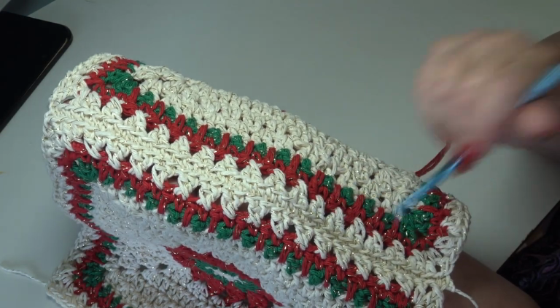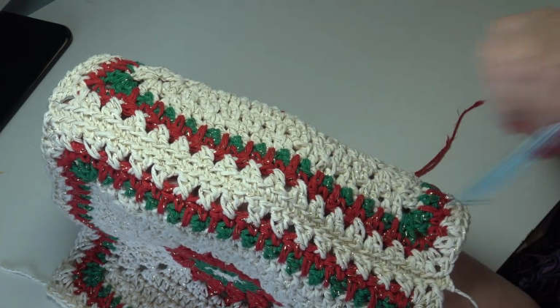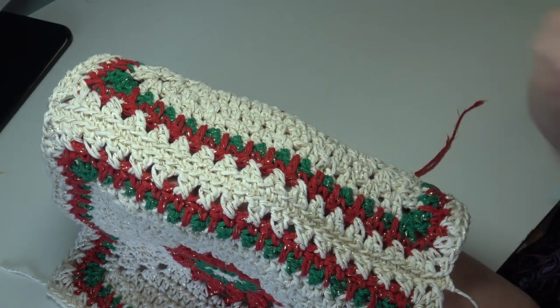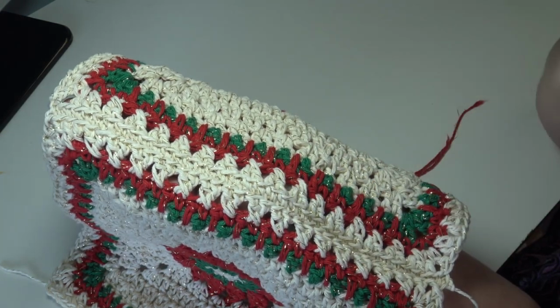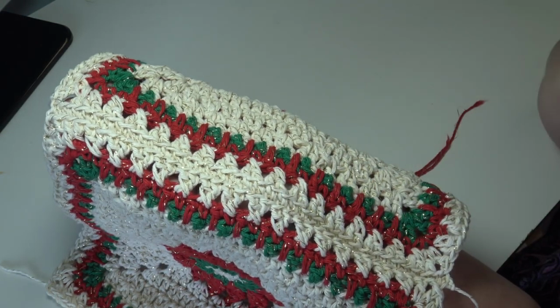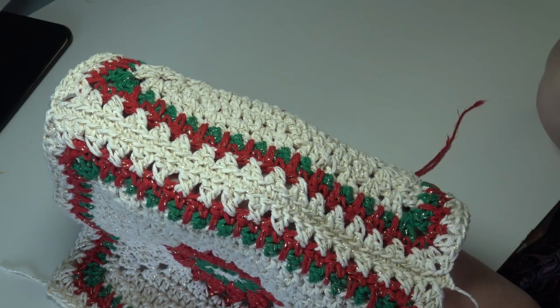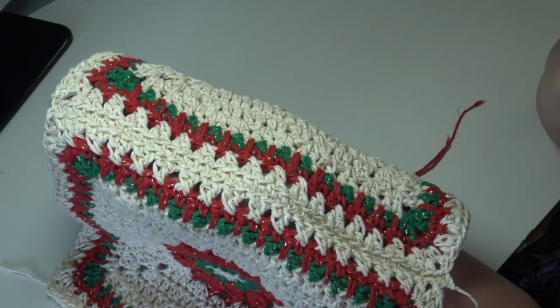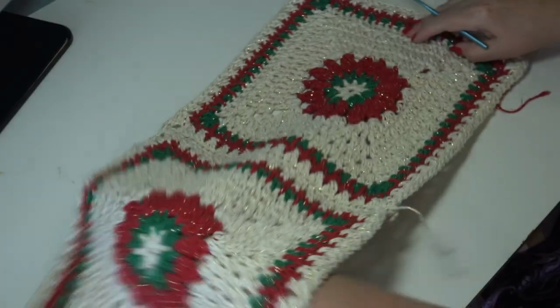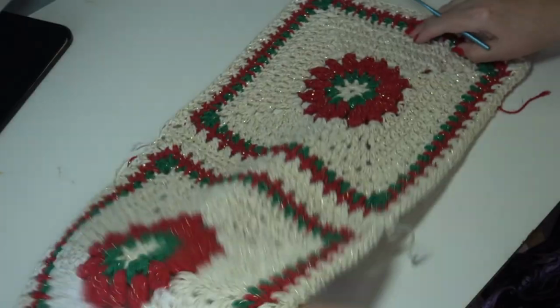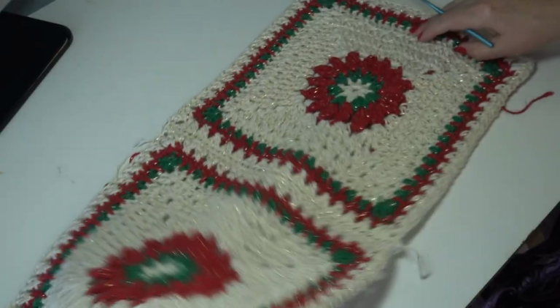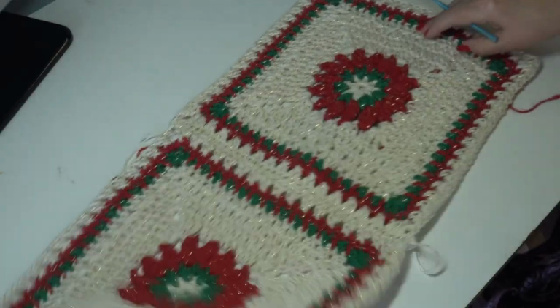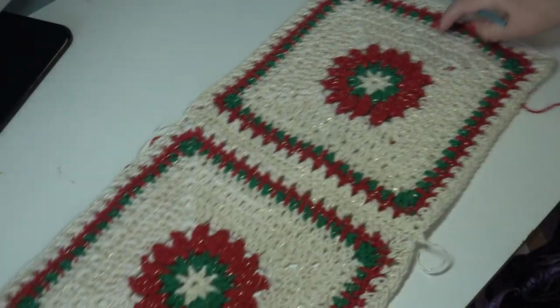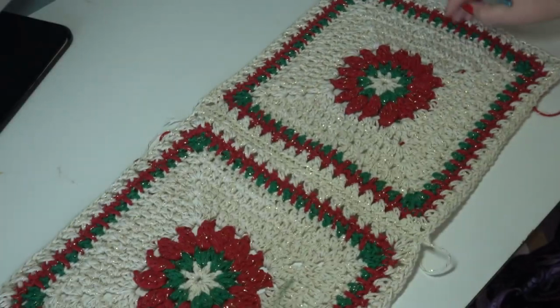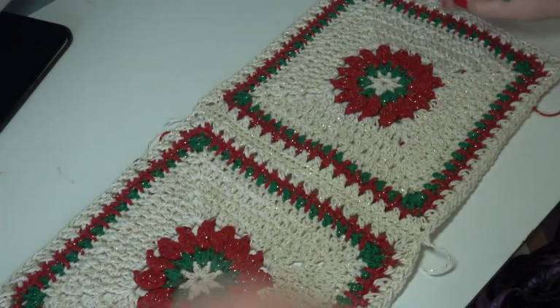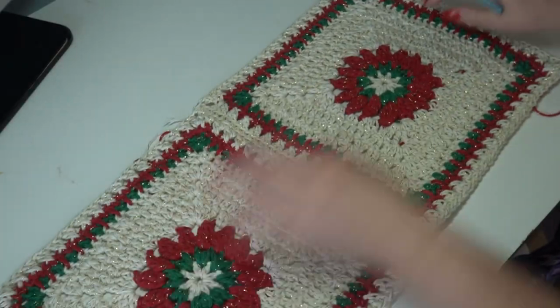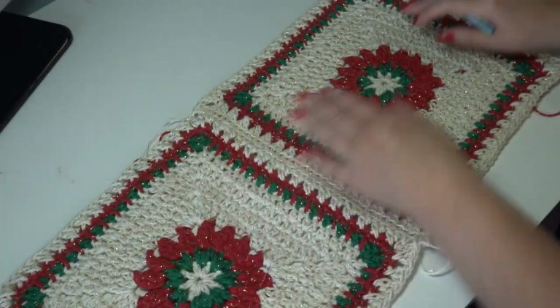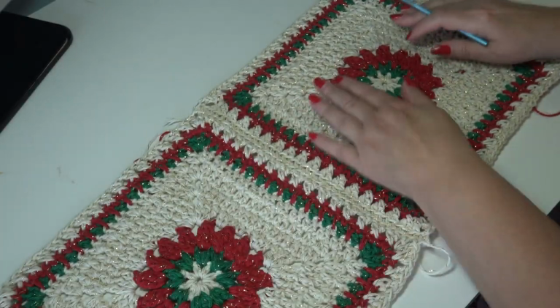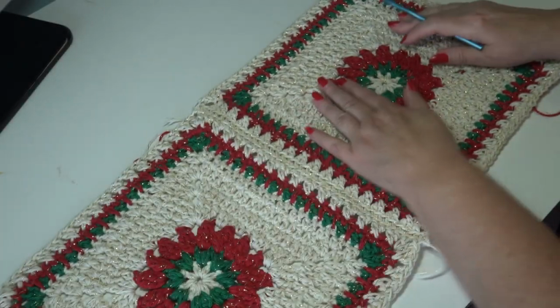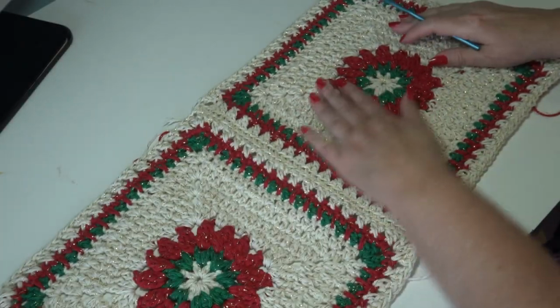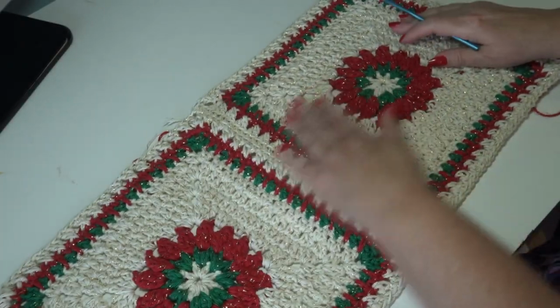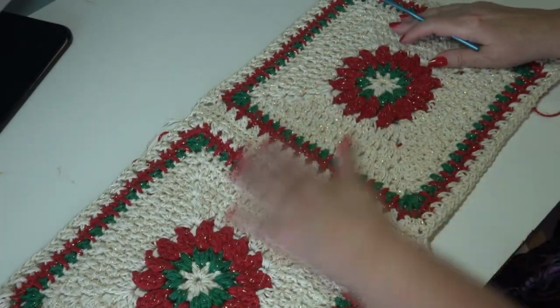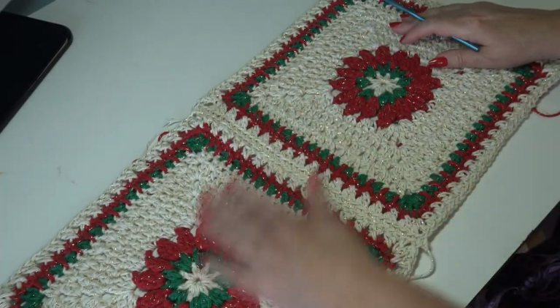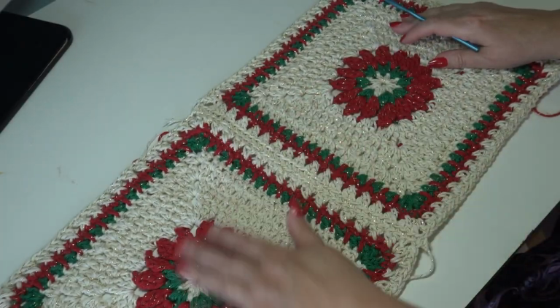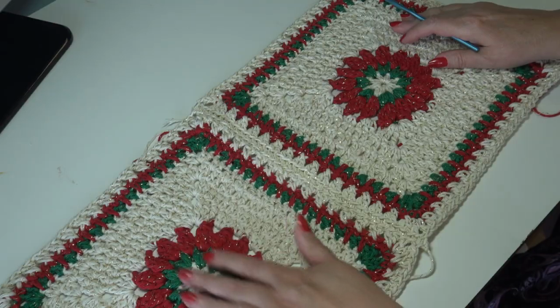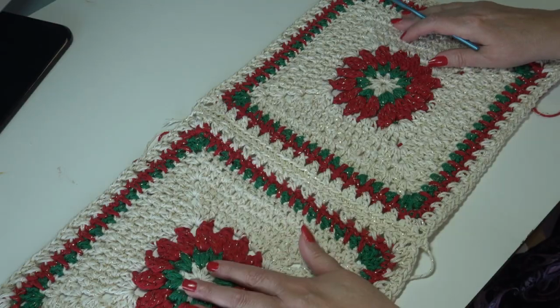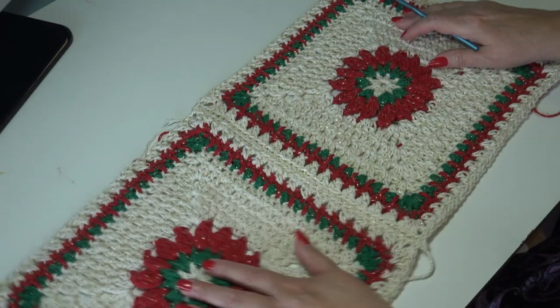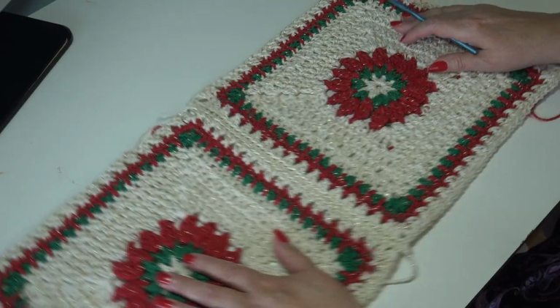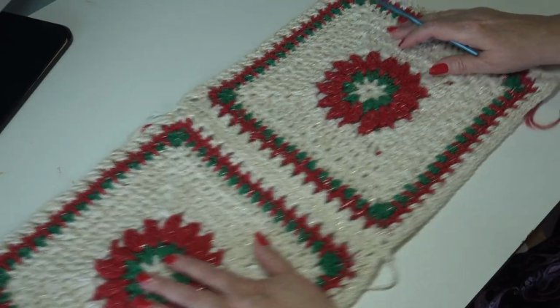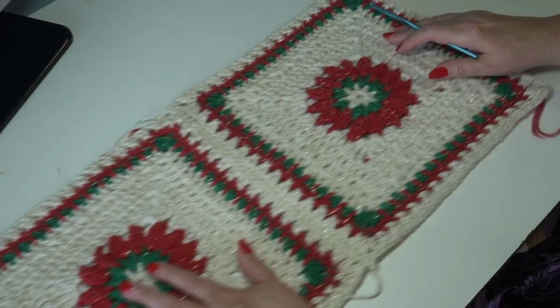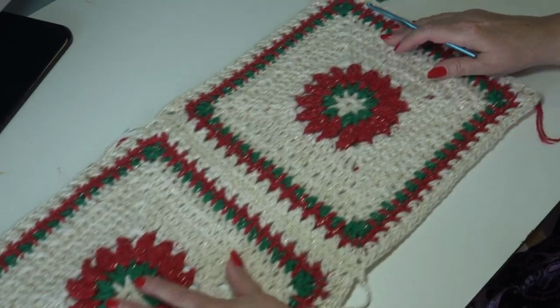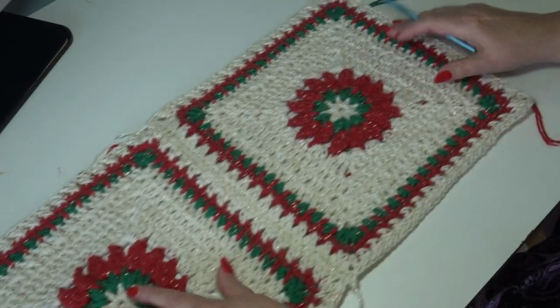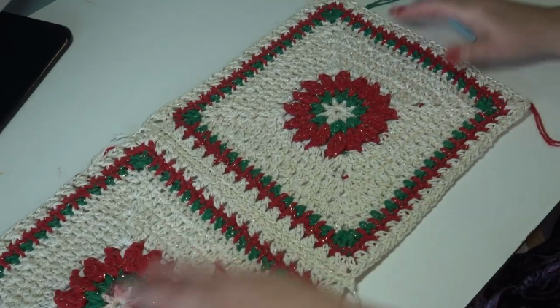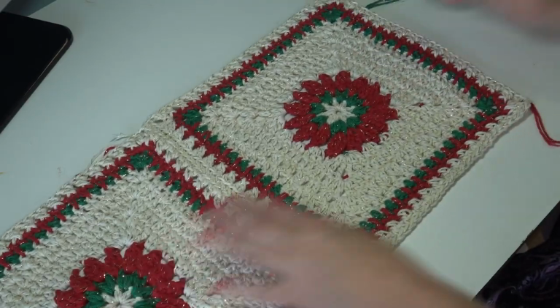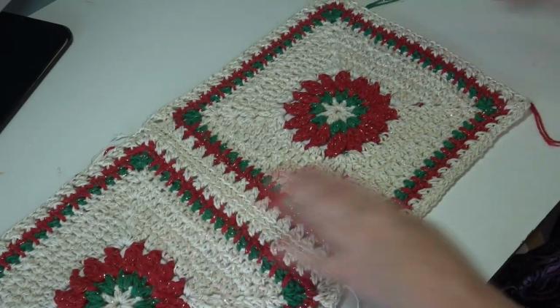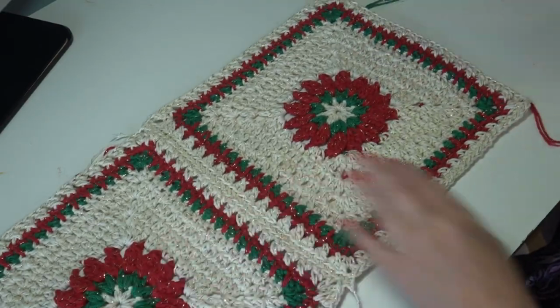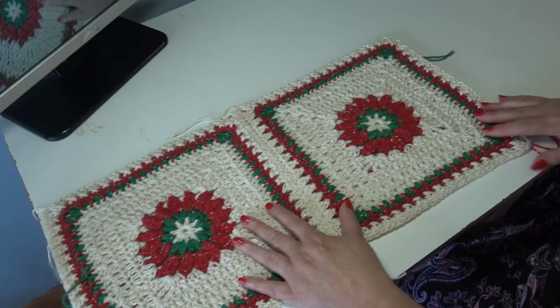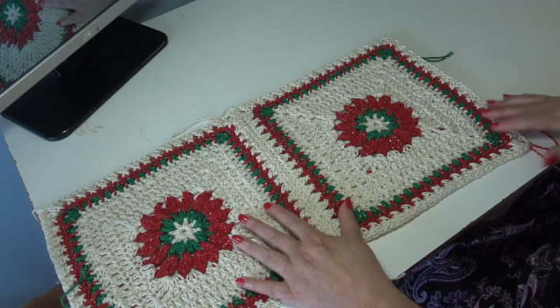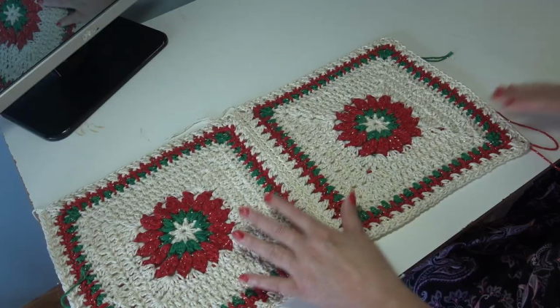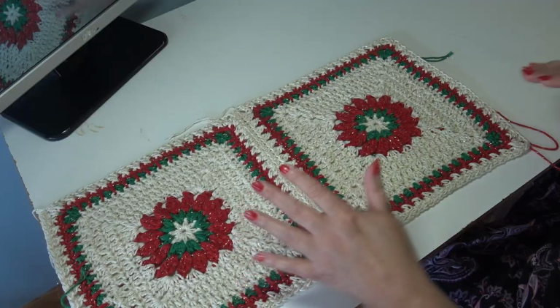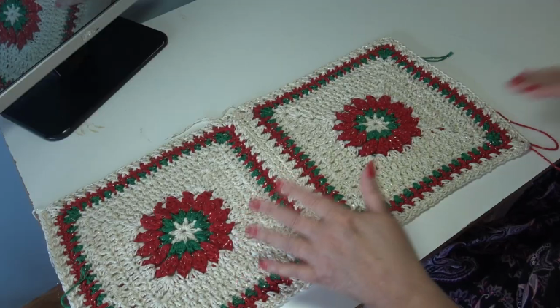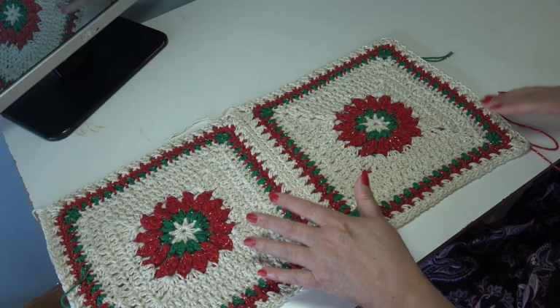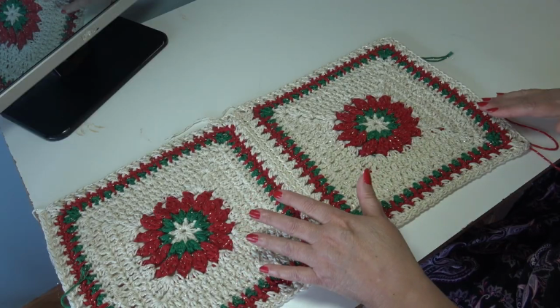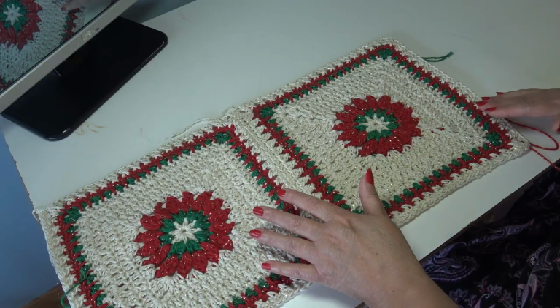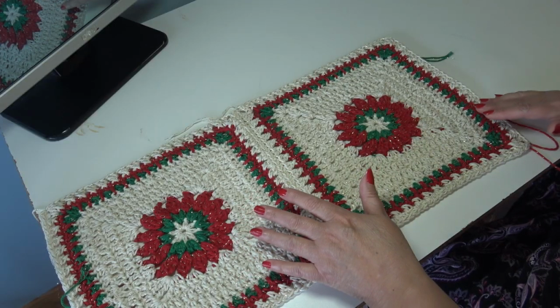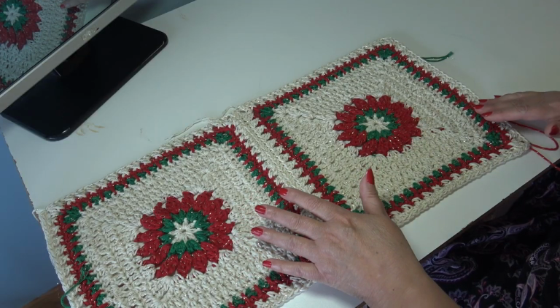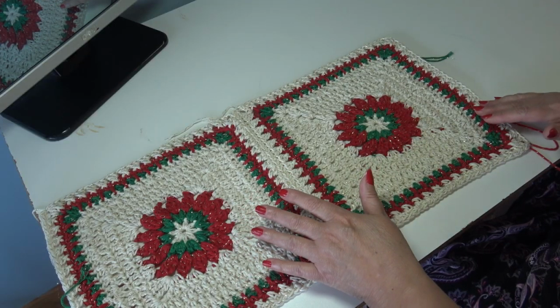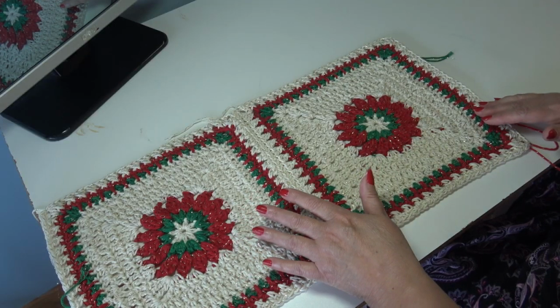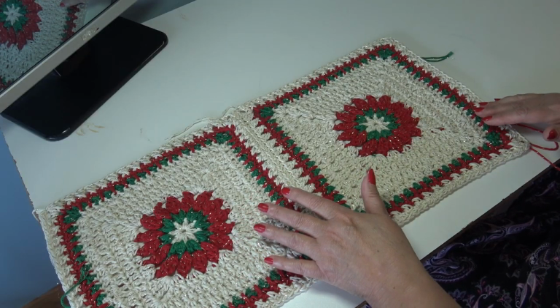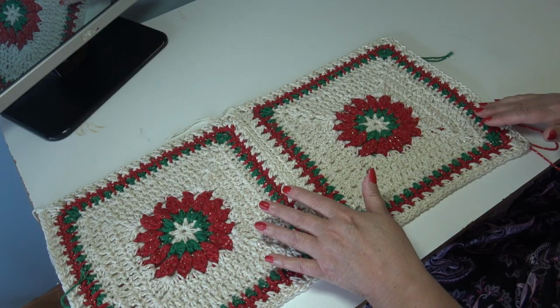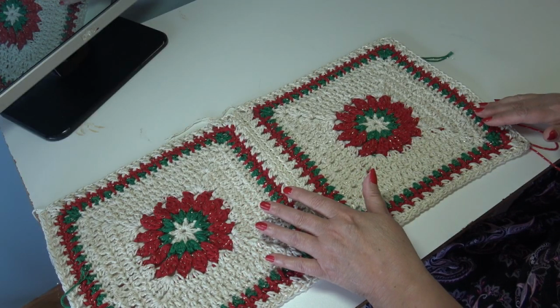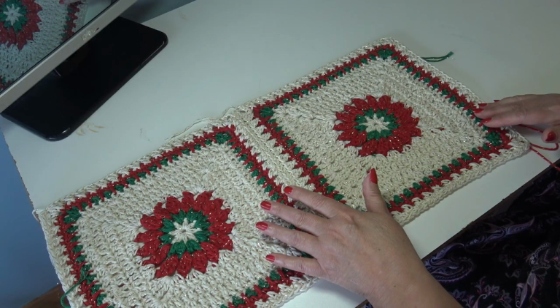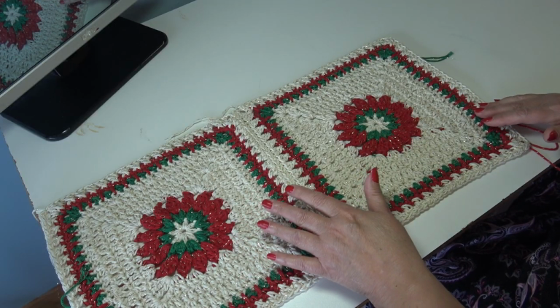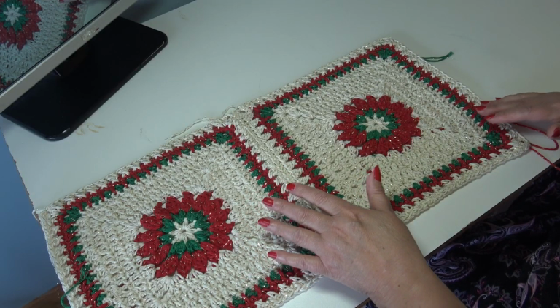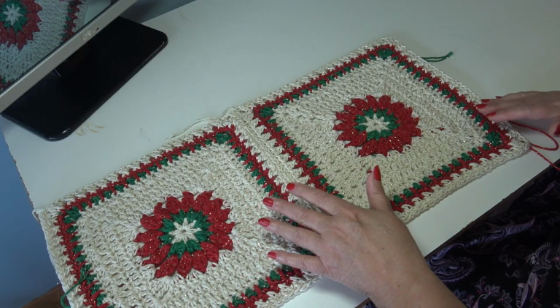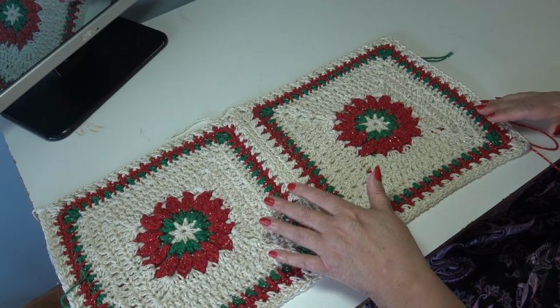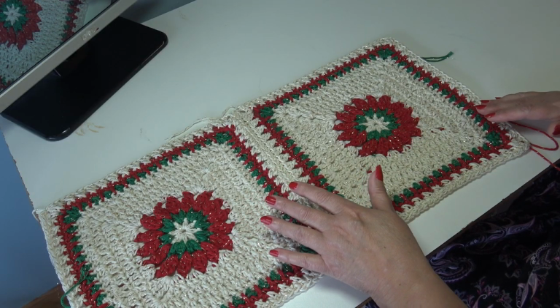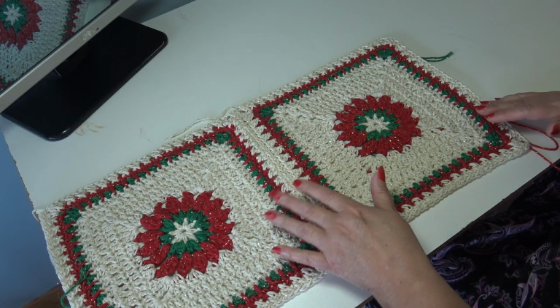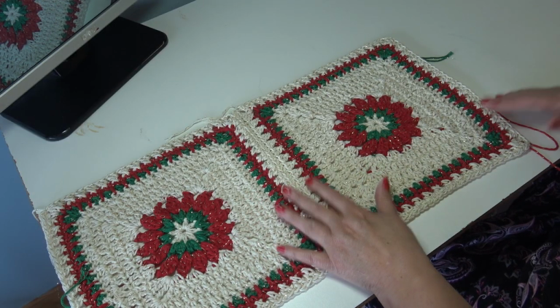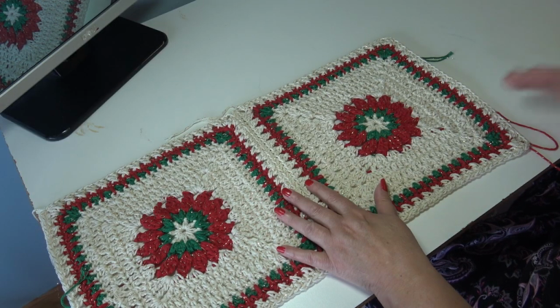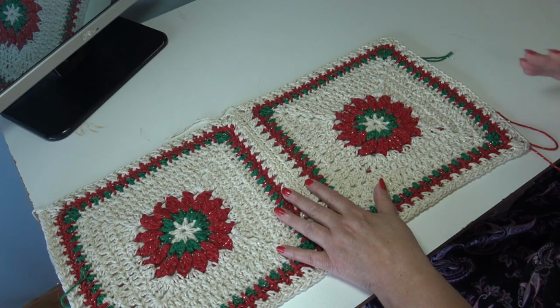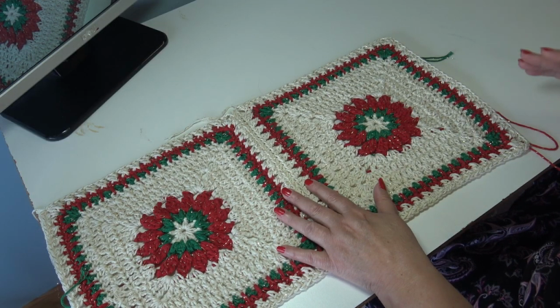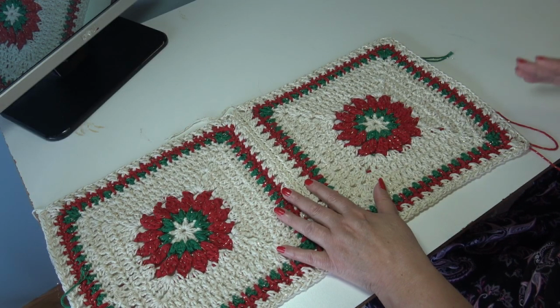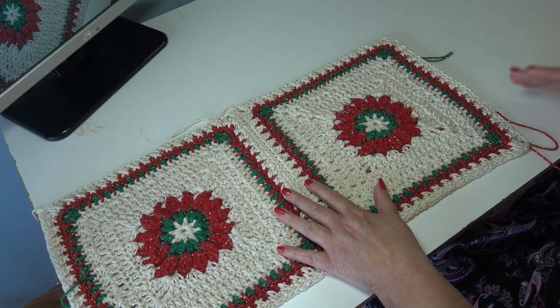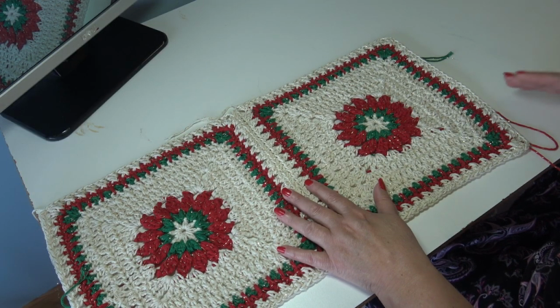When you open up your block, you can see it creates this beautiful ridging by going into the front loop of the top stitch and the back loop of the bottom stitch — it opens up, lets it lay nice and flat, and you get this beautiful subtle ridge down your block. That is how you join your blocks.